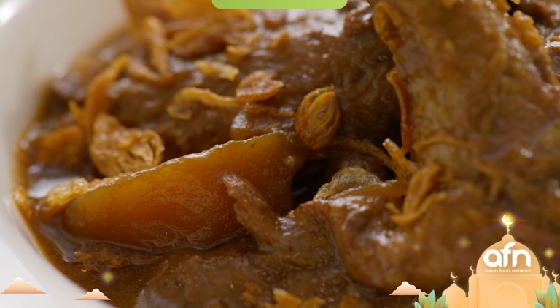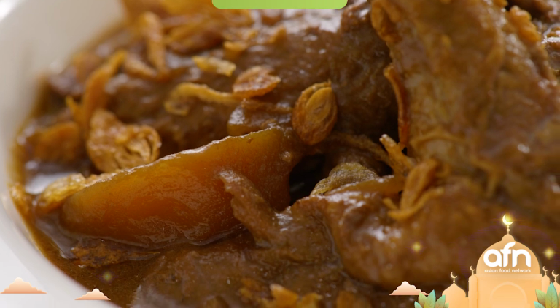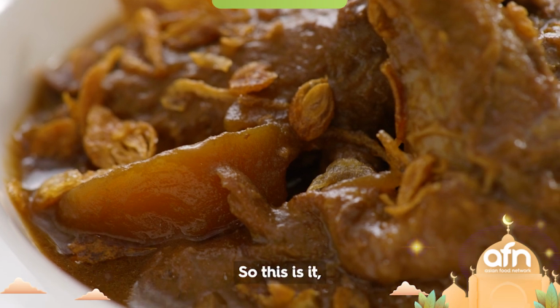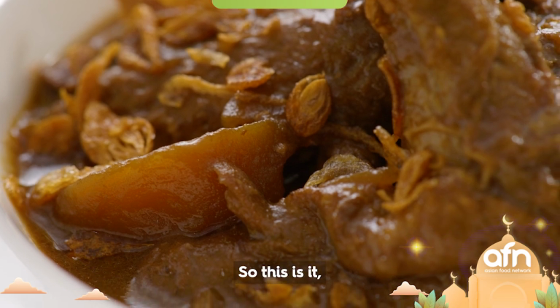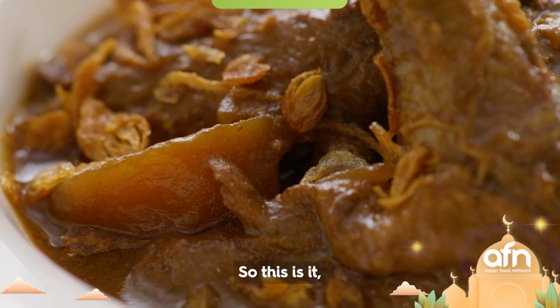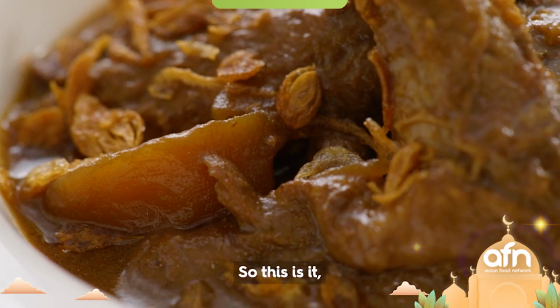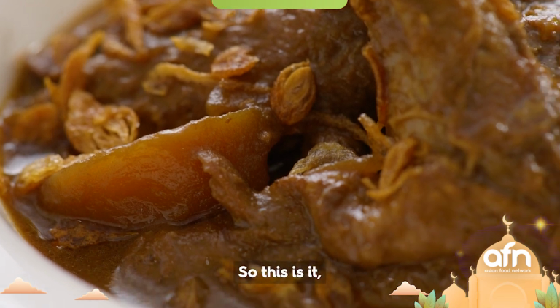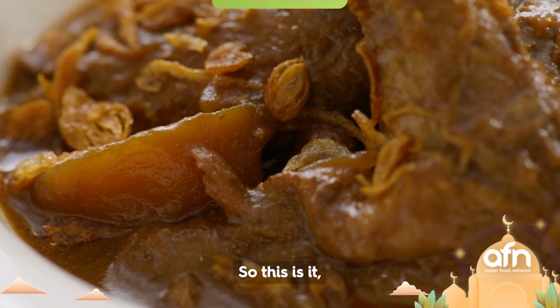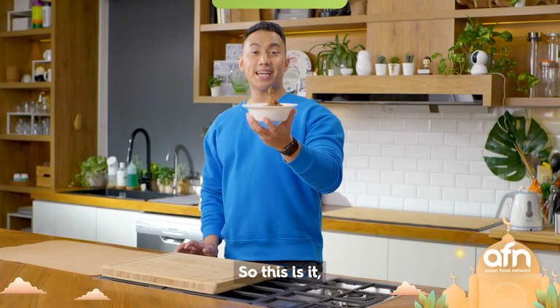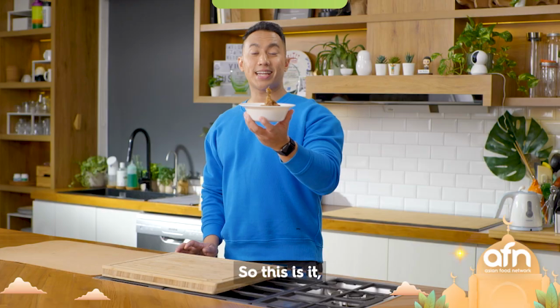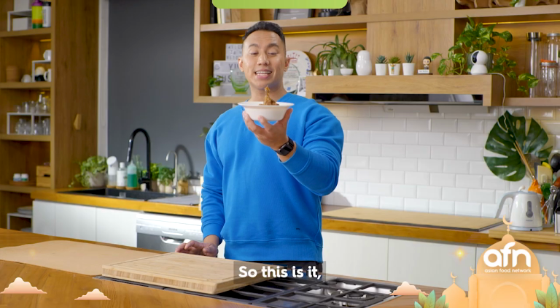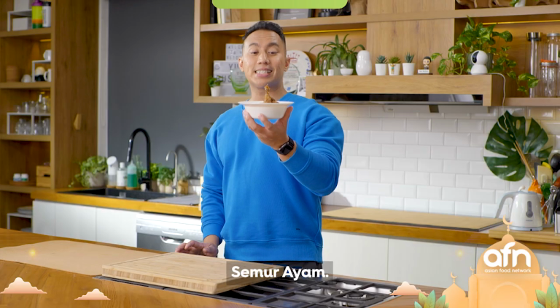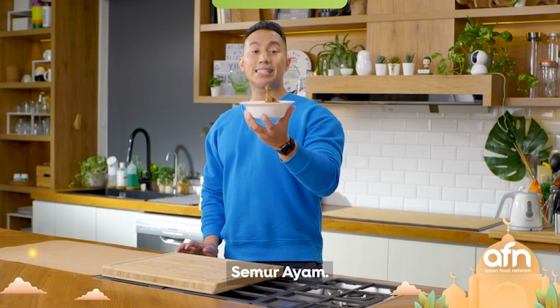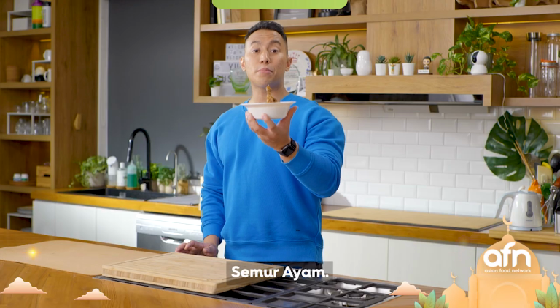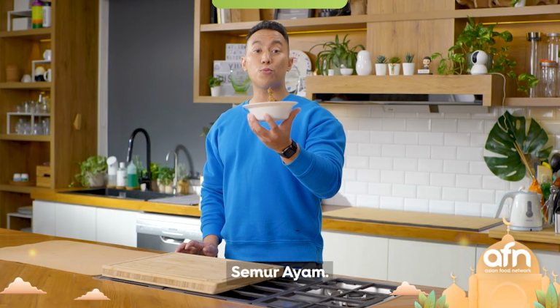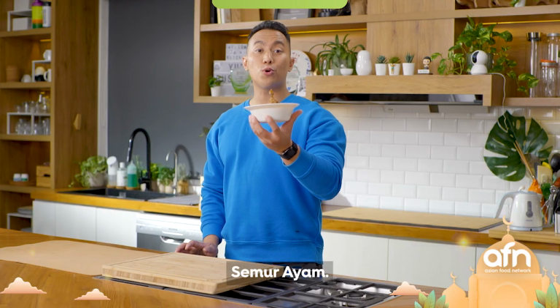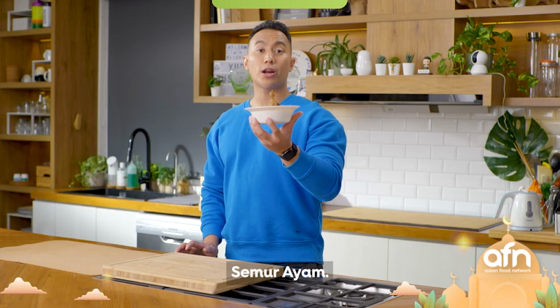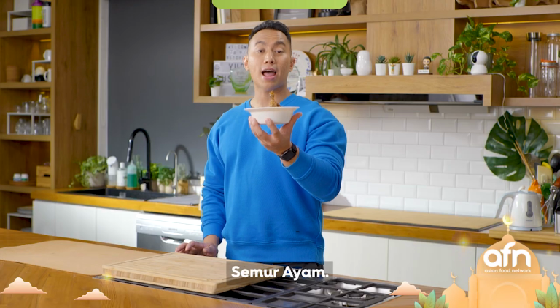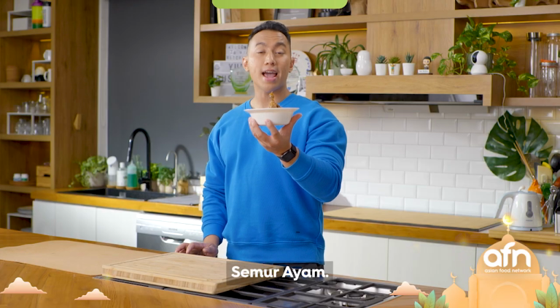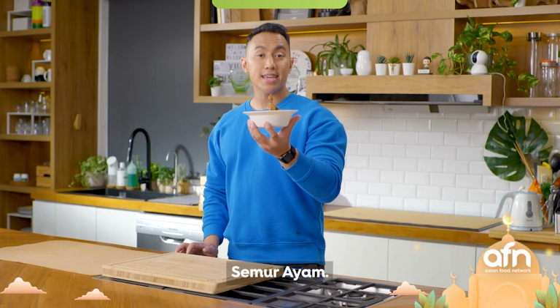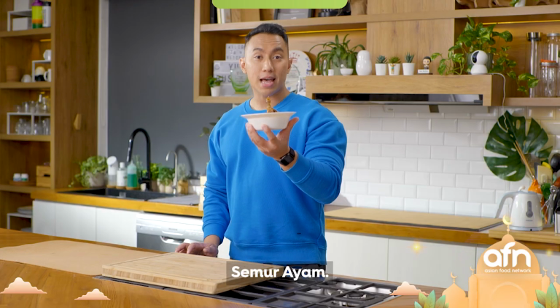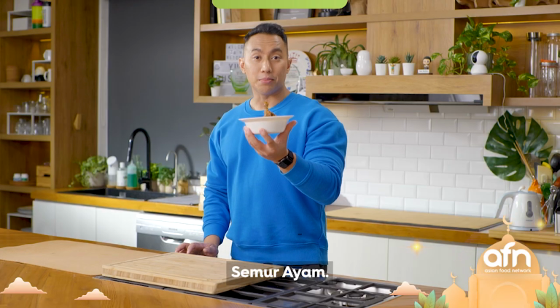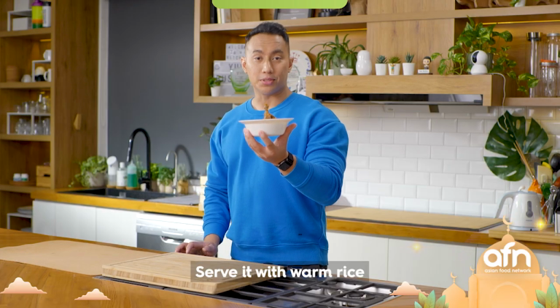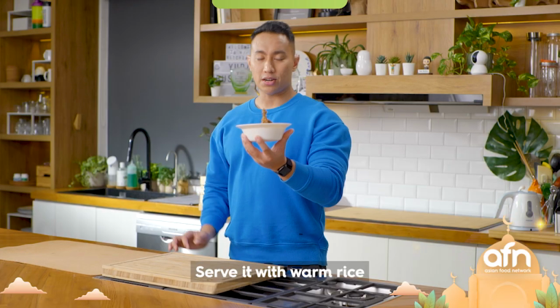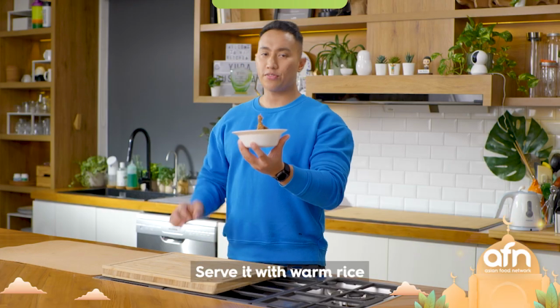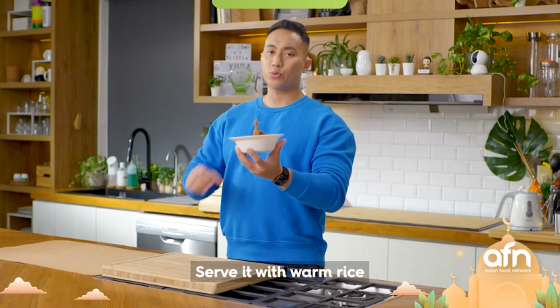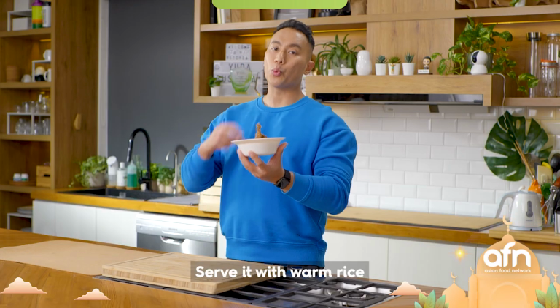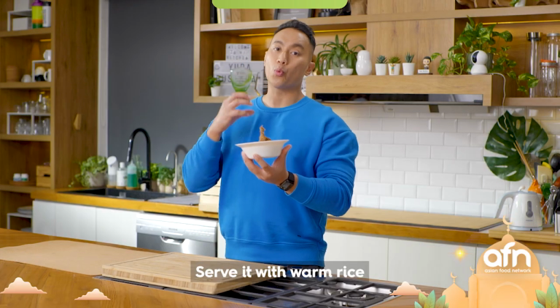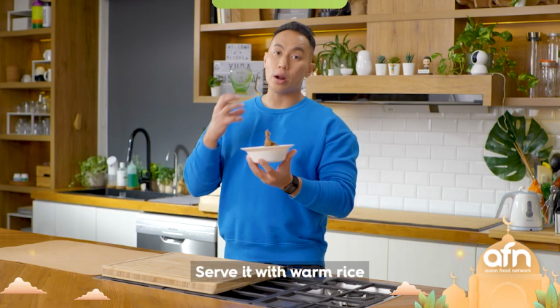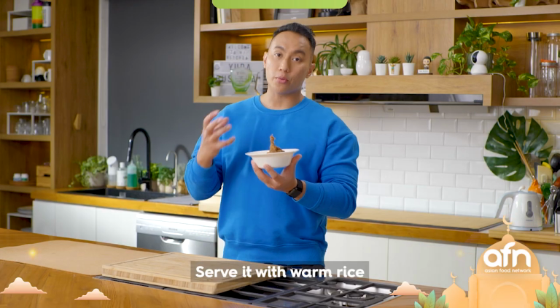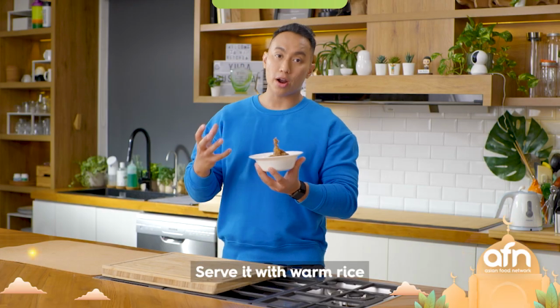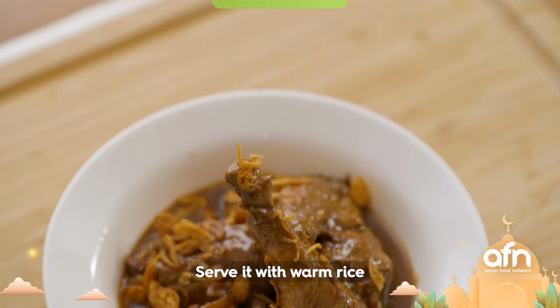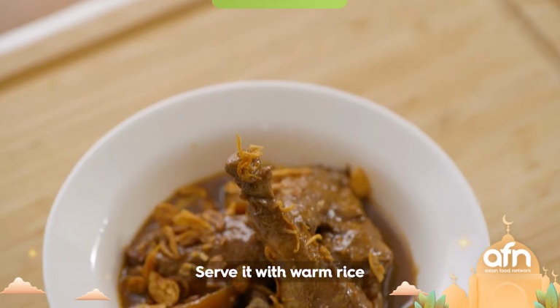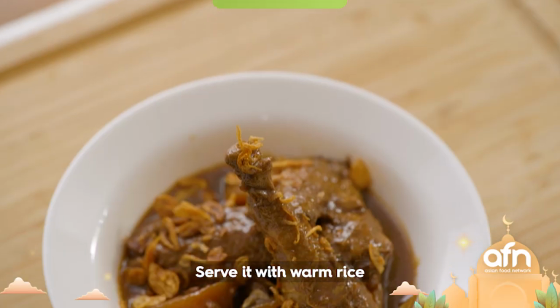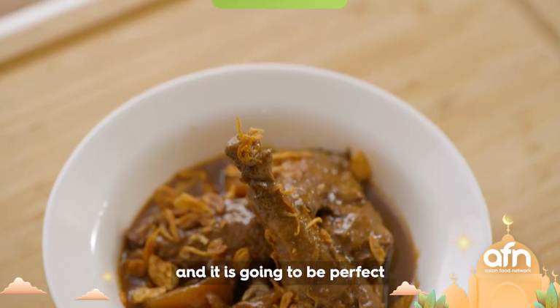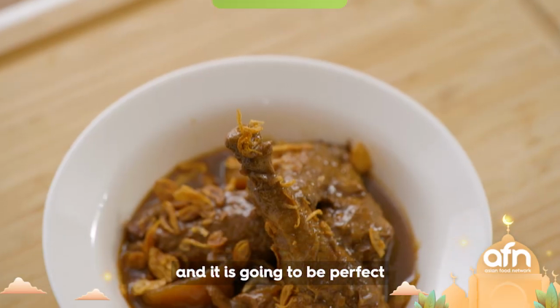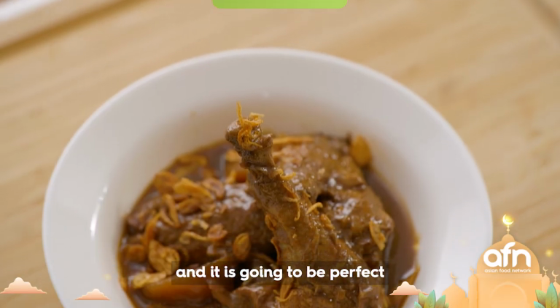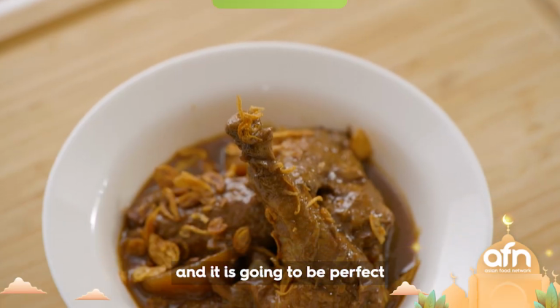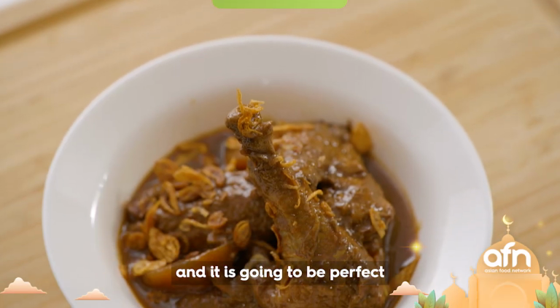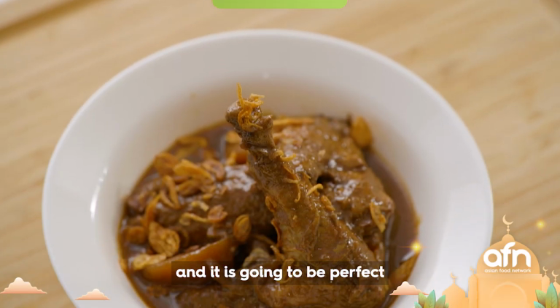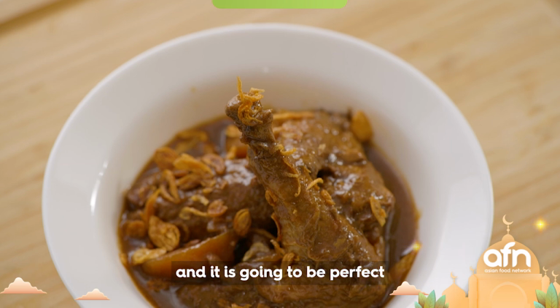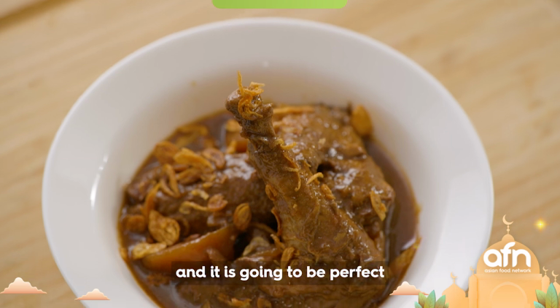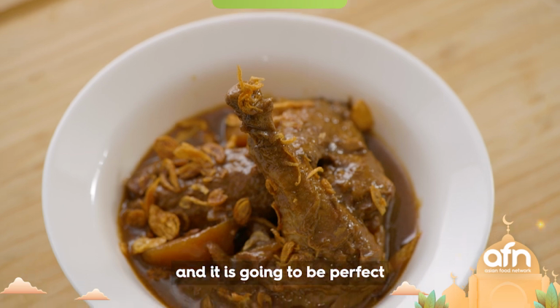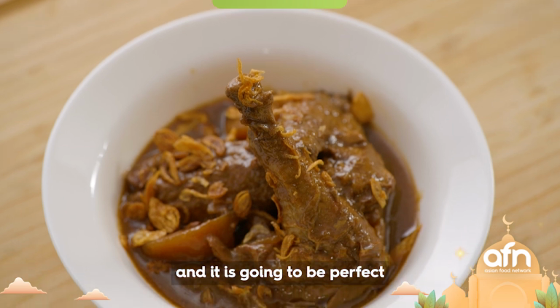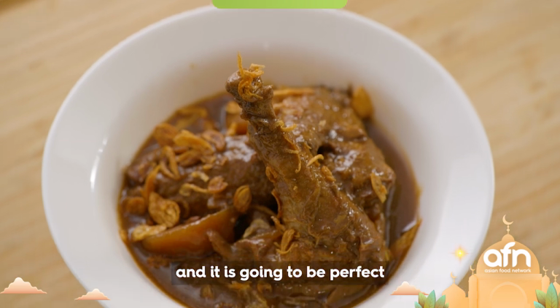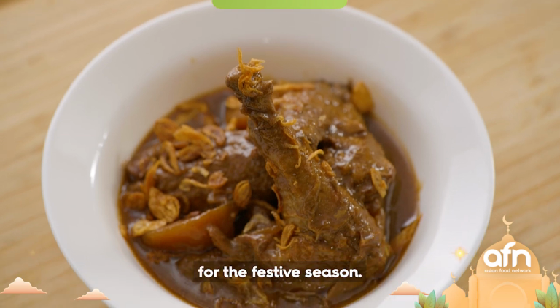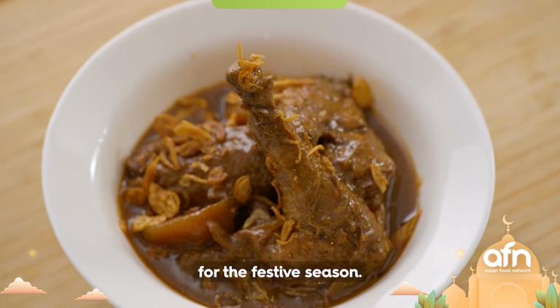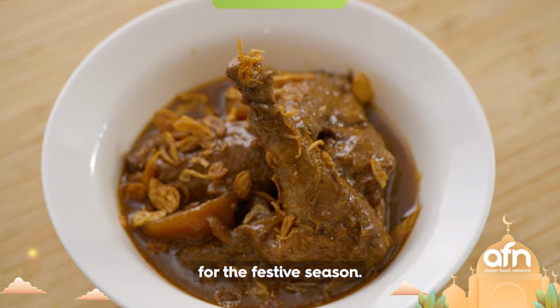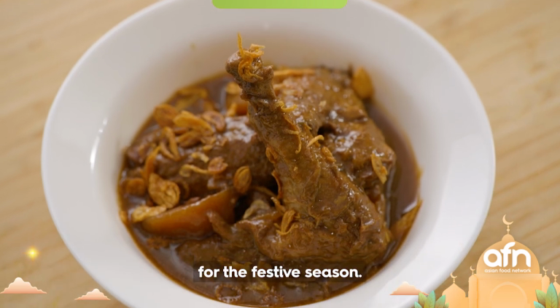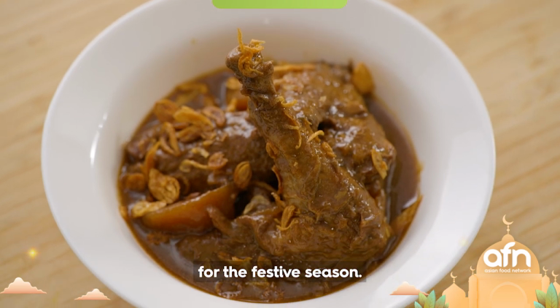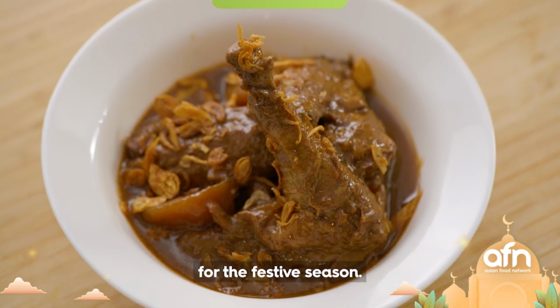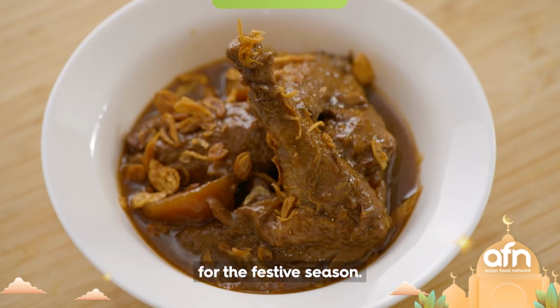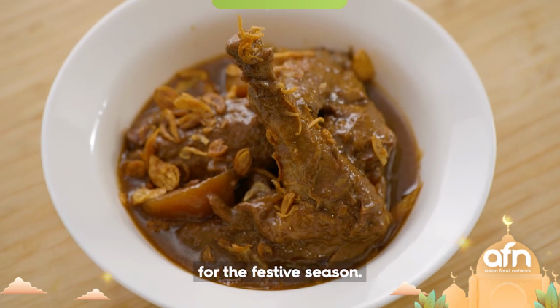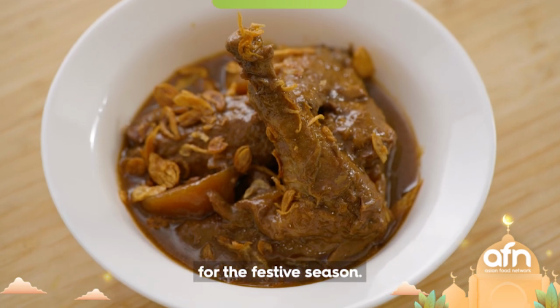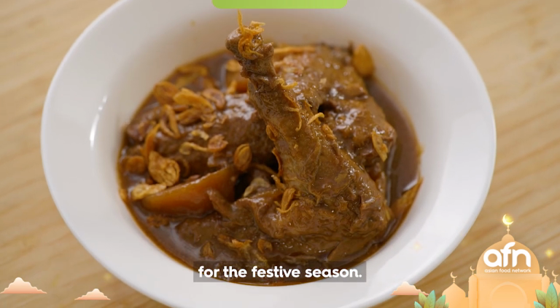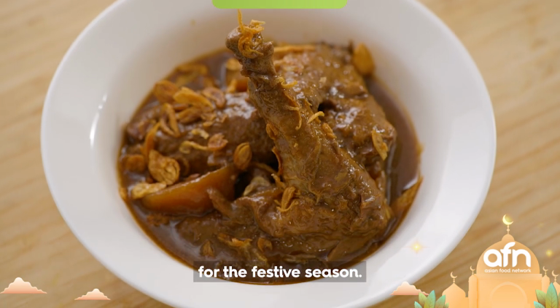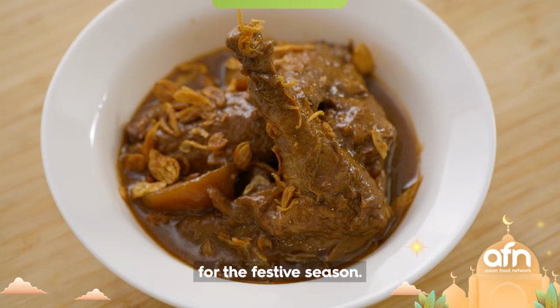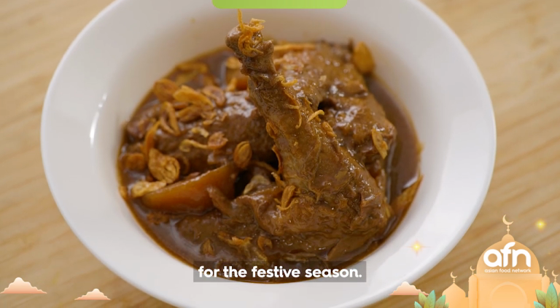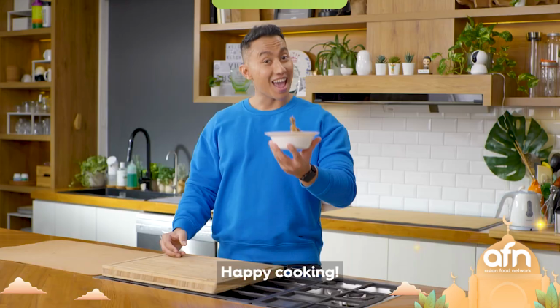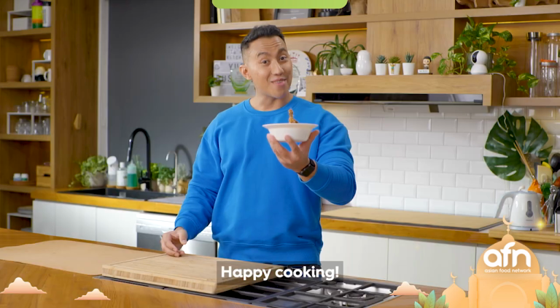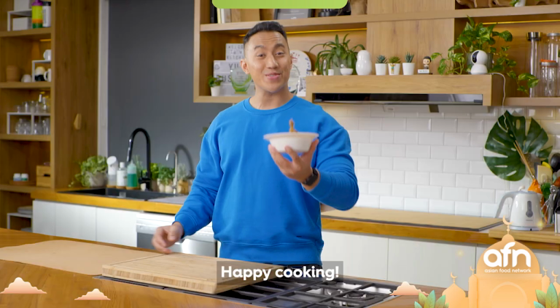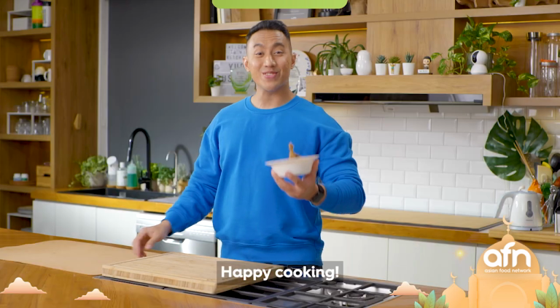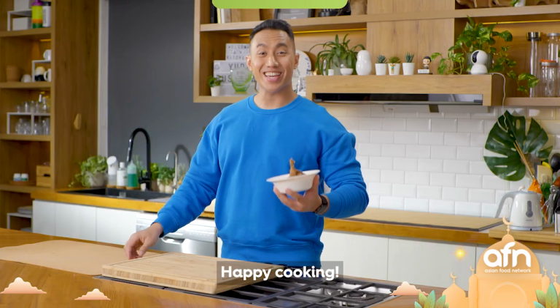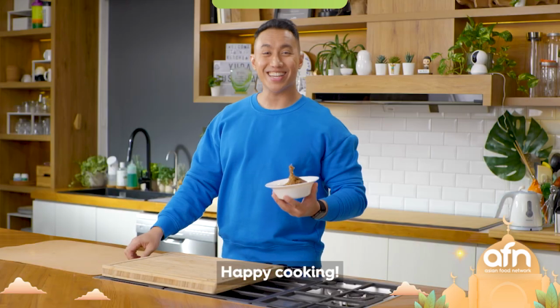So this is it — semur ayam! Serve it with white rice and it is gonna be perfect for the festive season. Happy cooking!